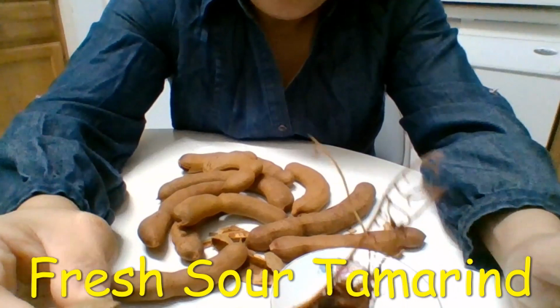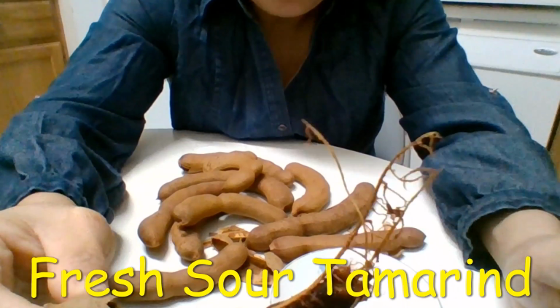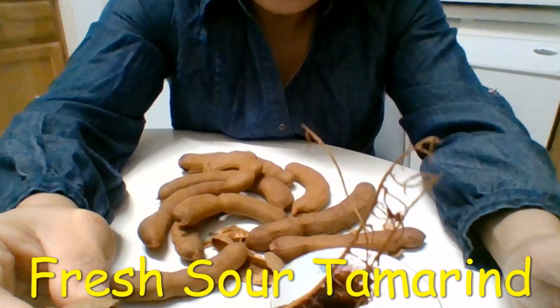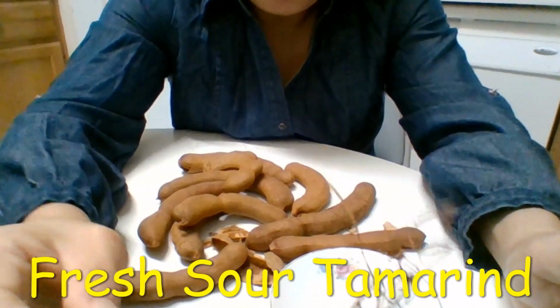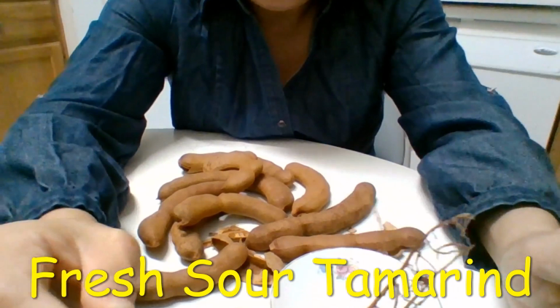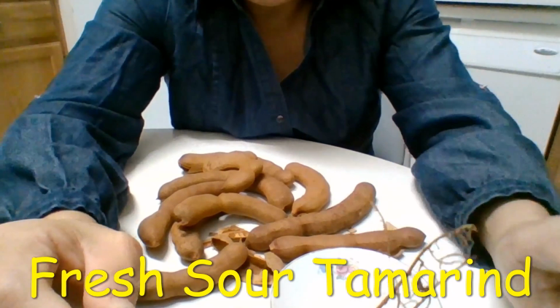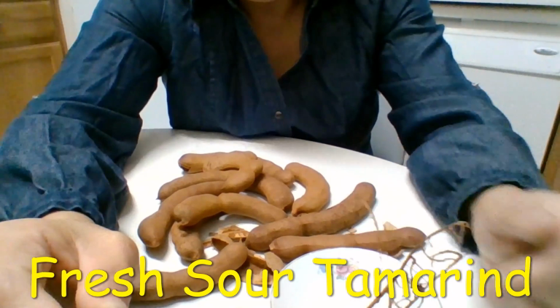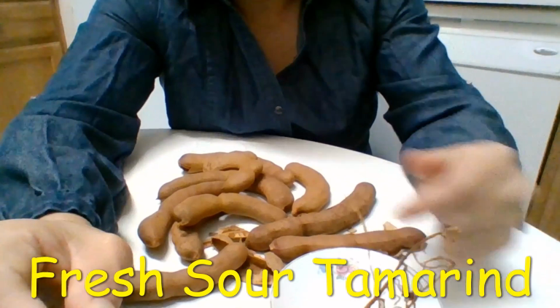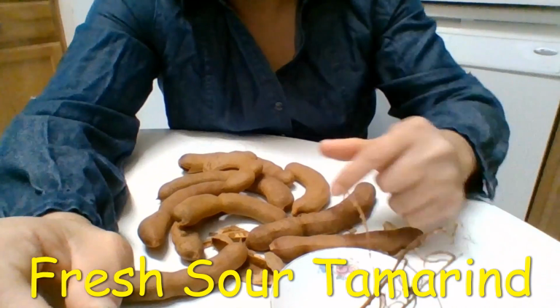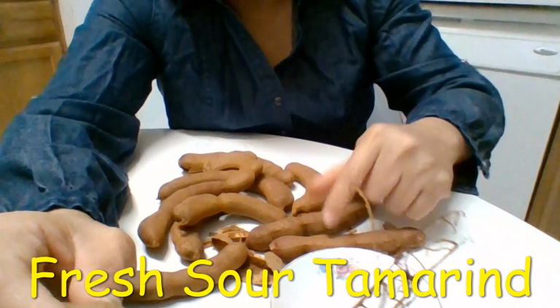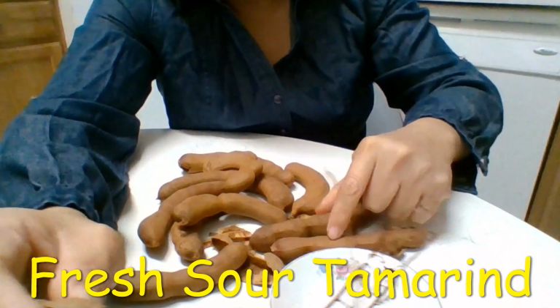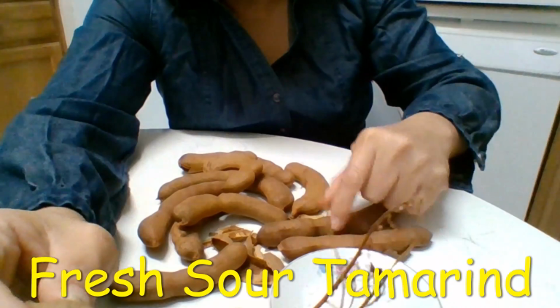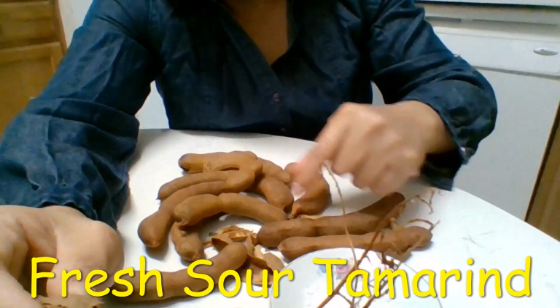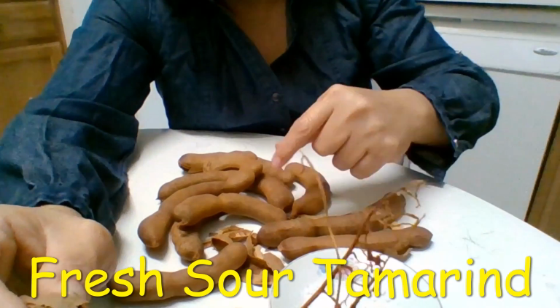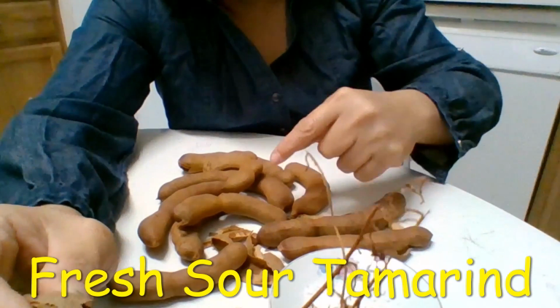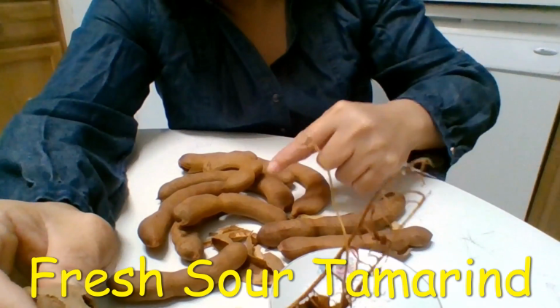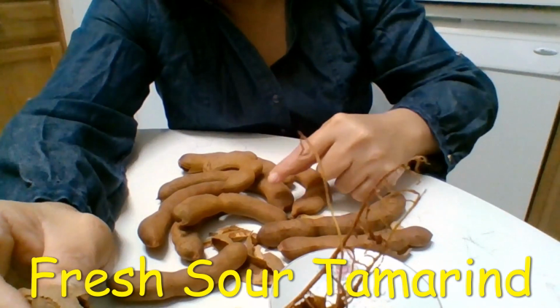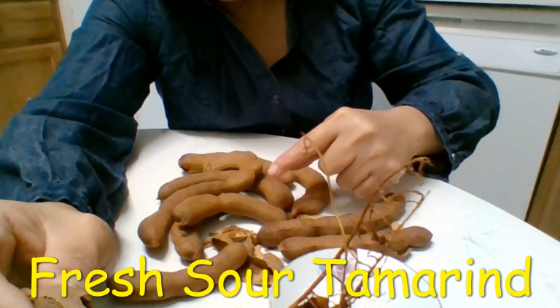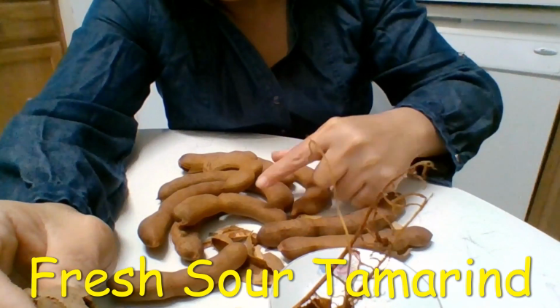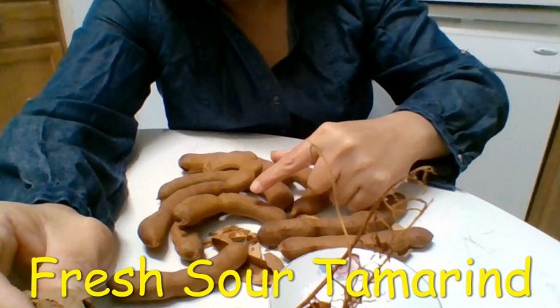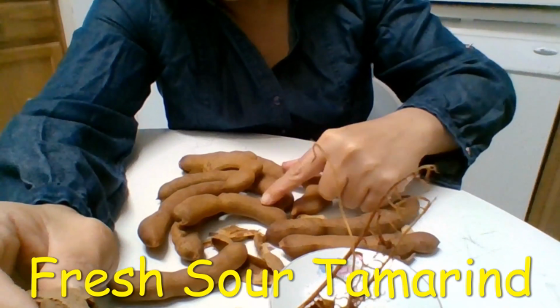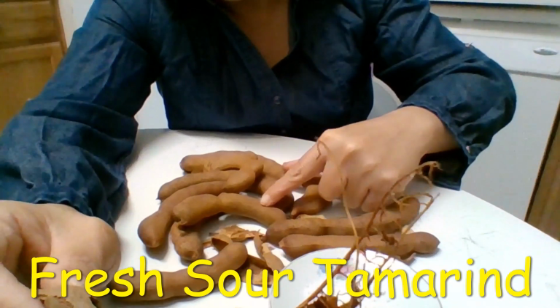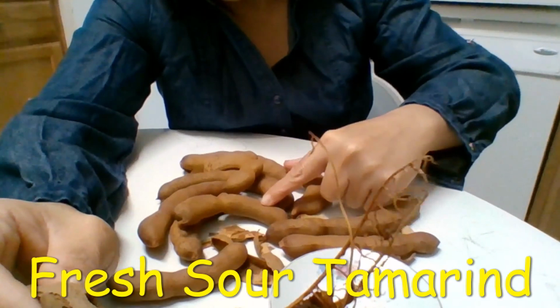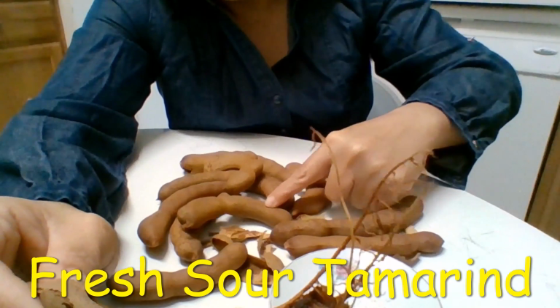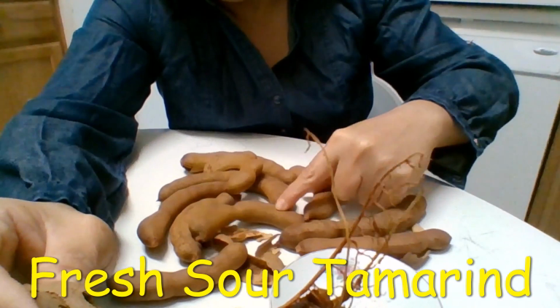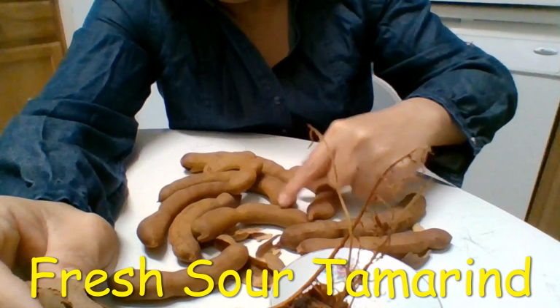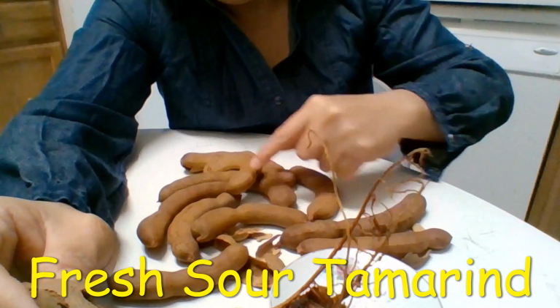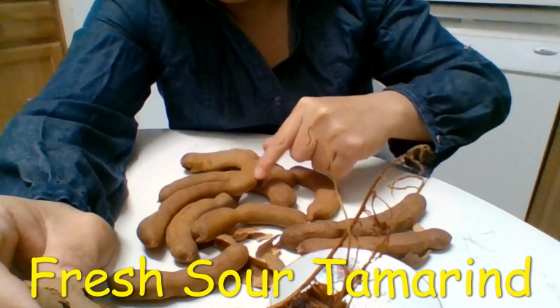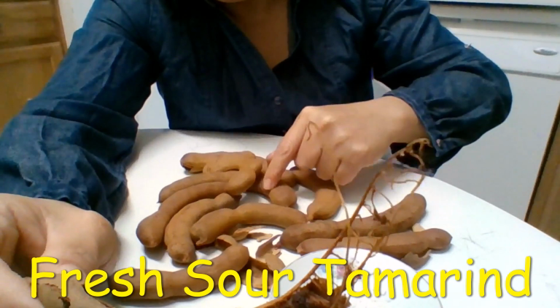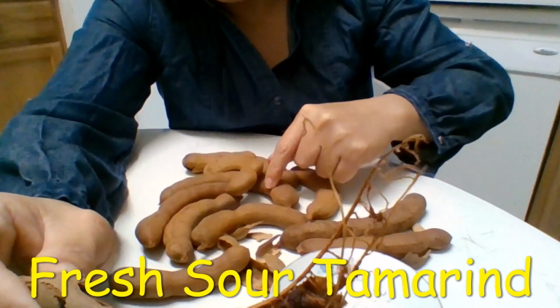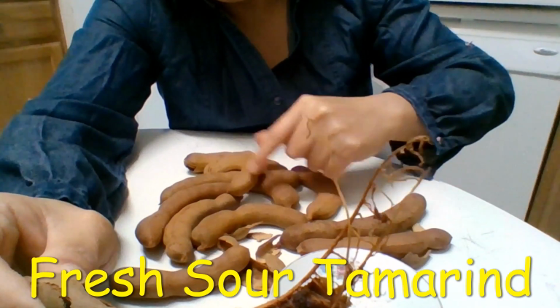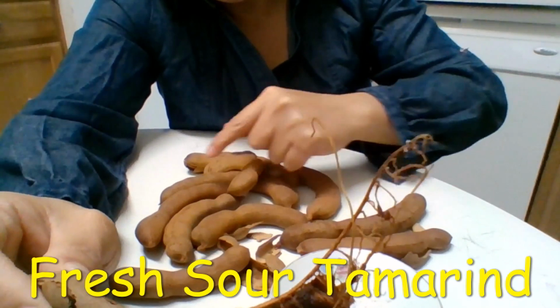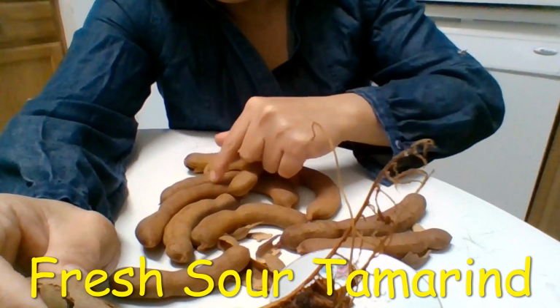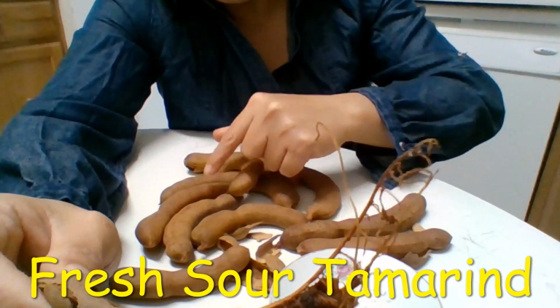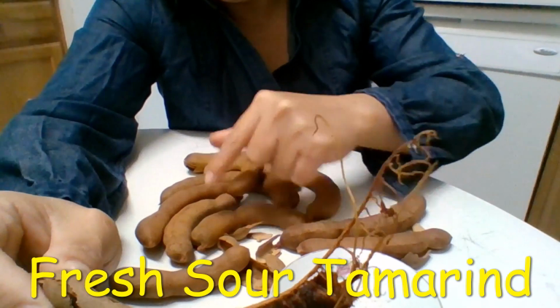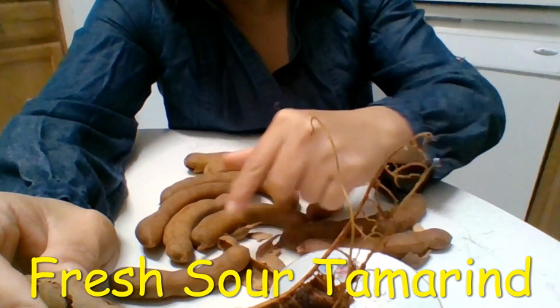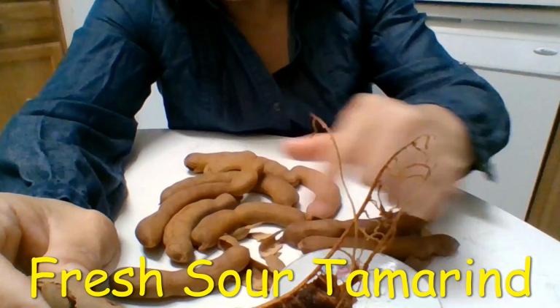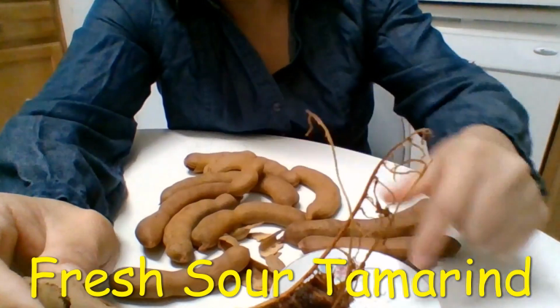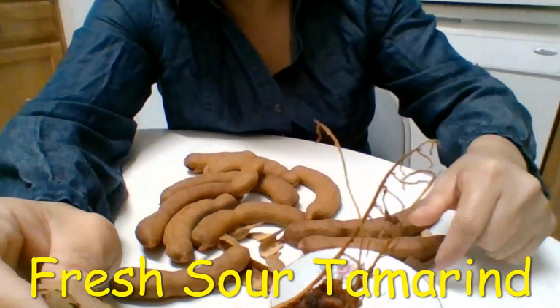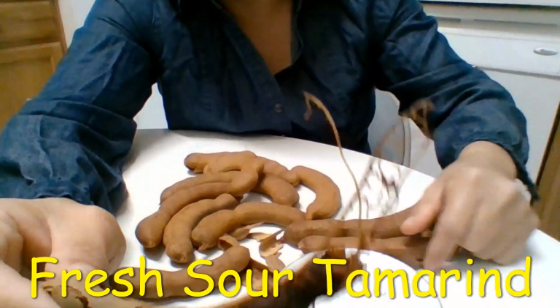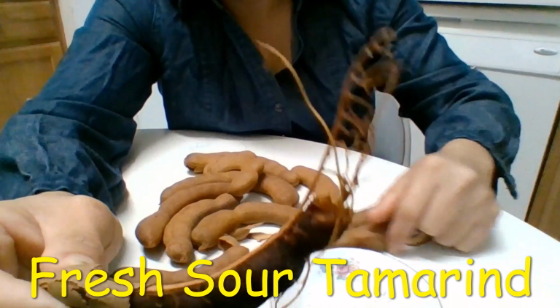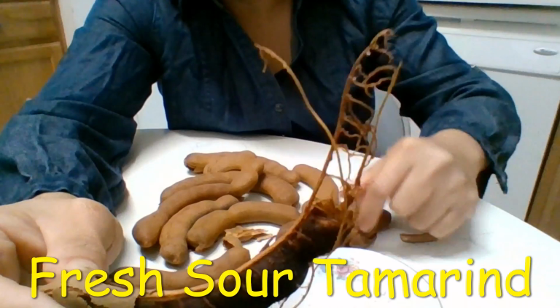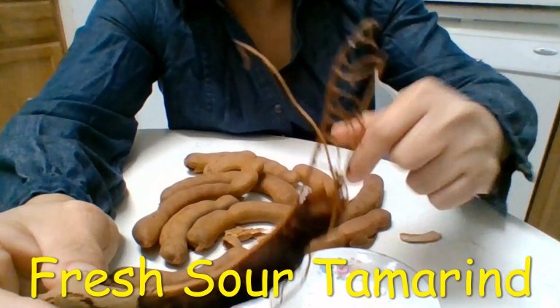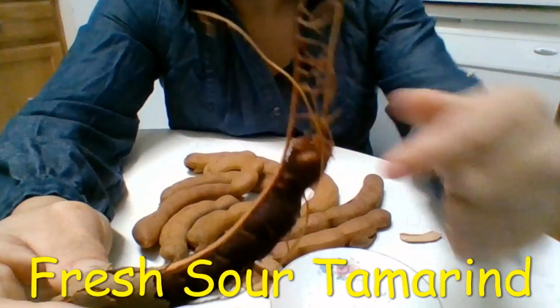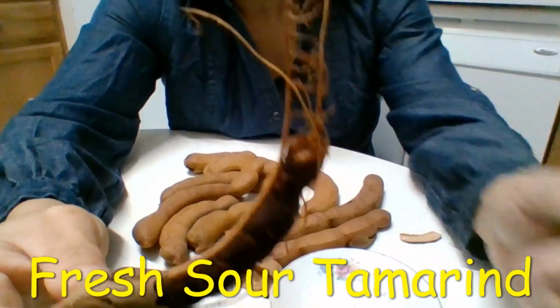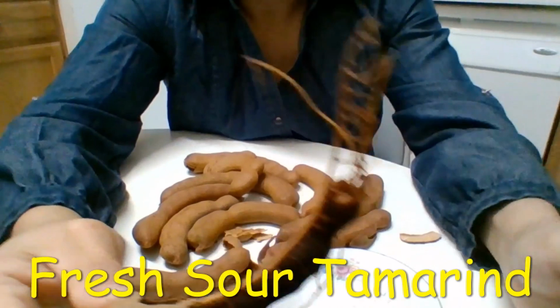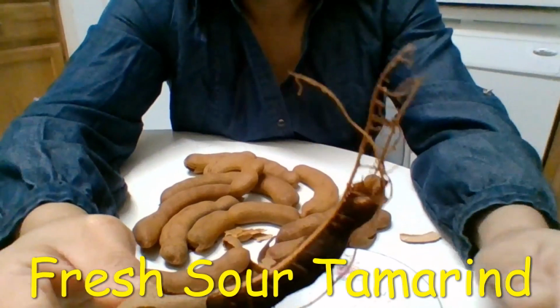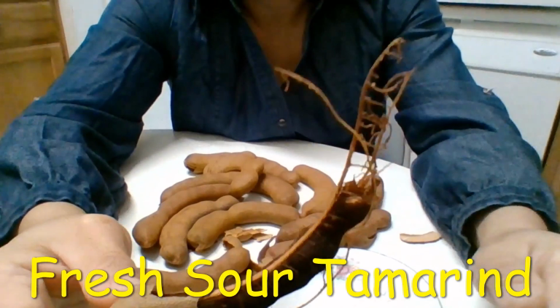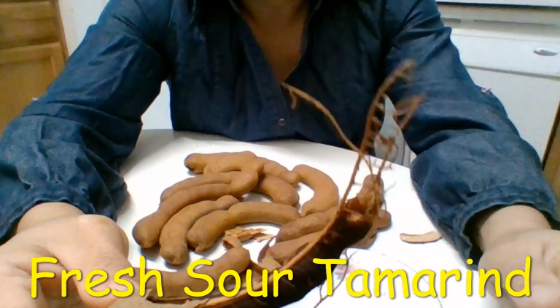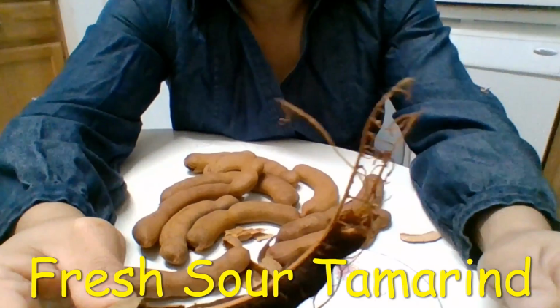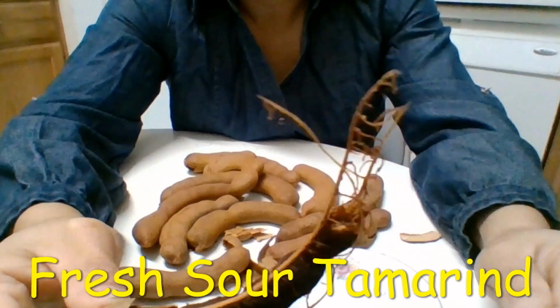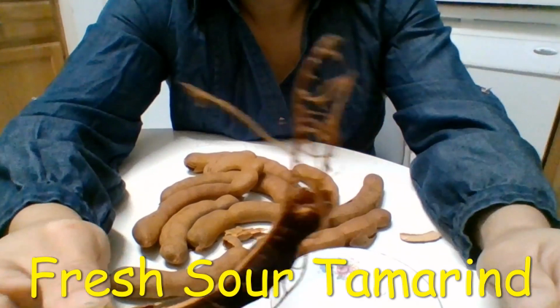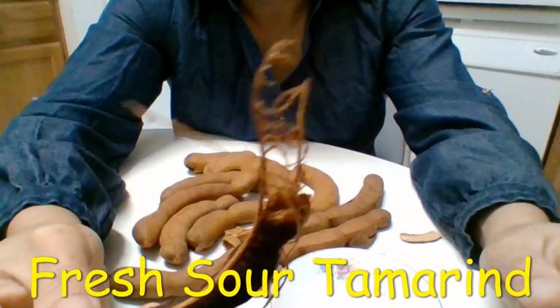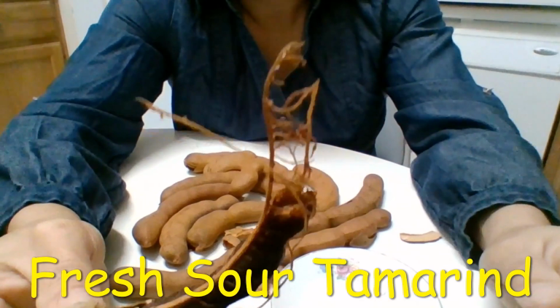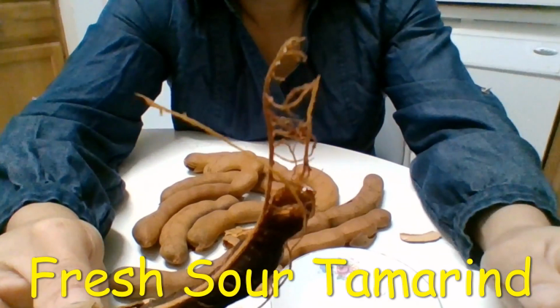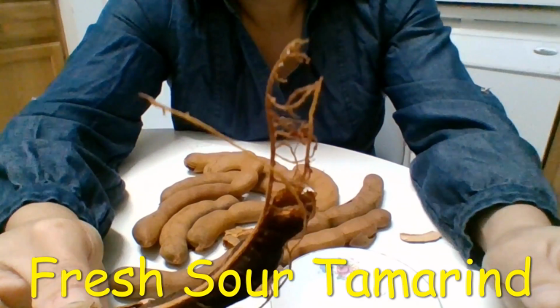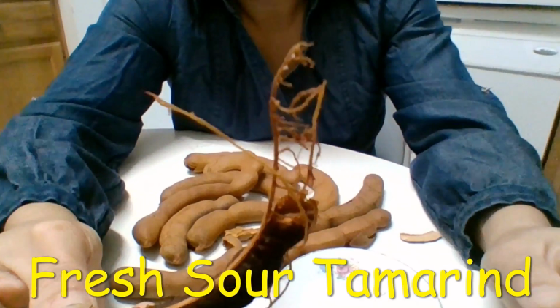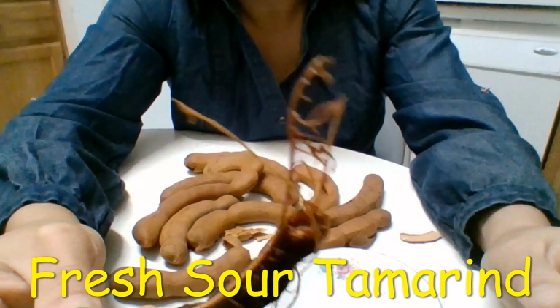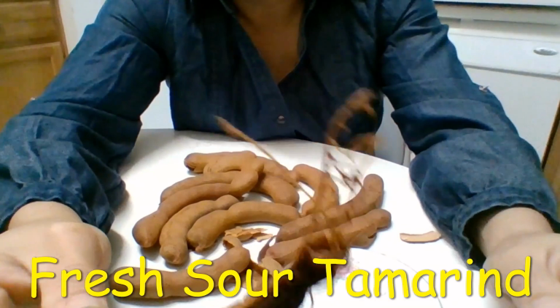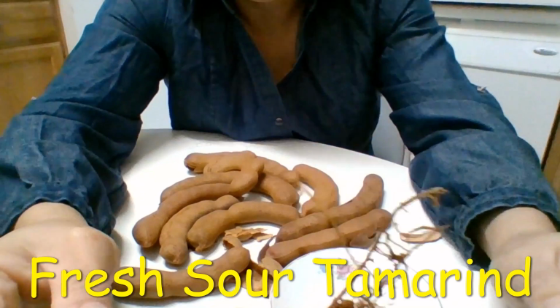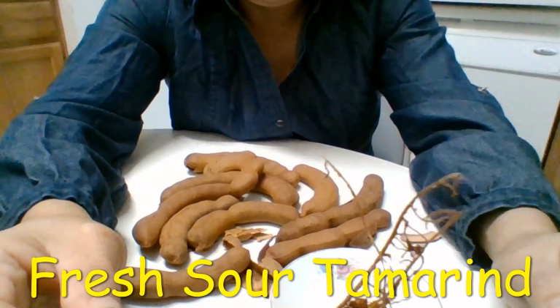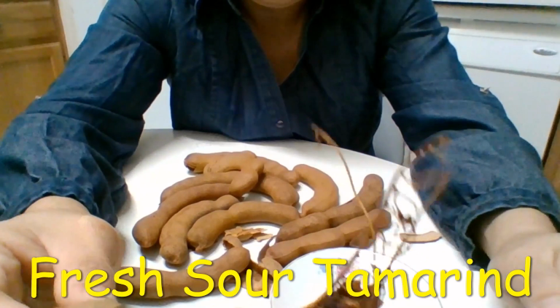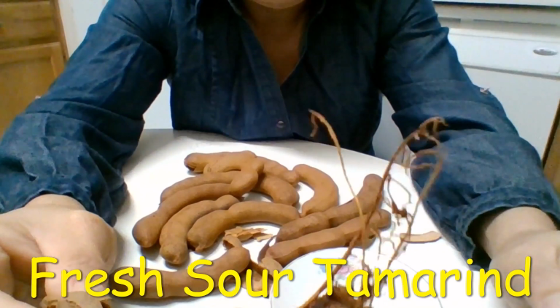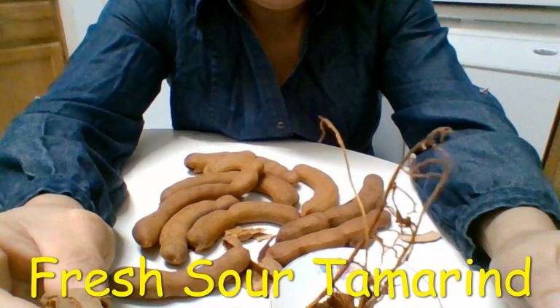I bought this for four dollars. Let me count — 4, 6, 8, 10, 11 — probably I got about 20 of them.